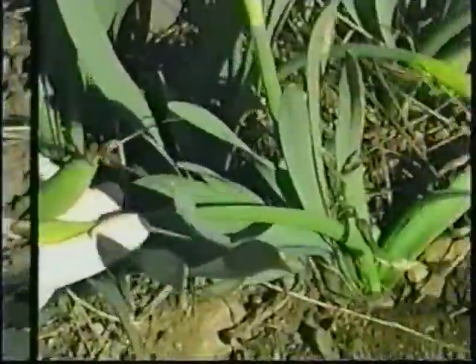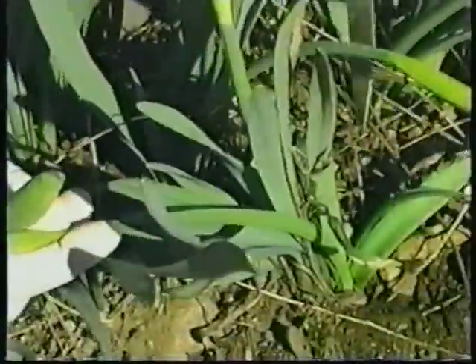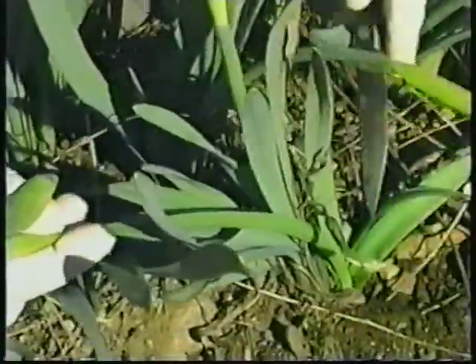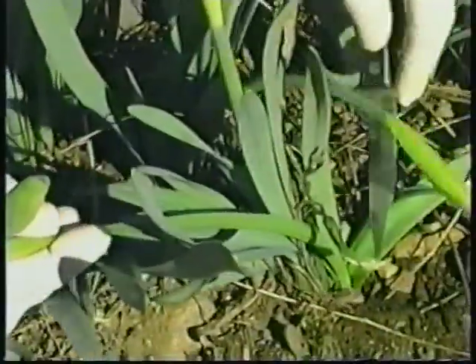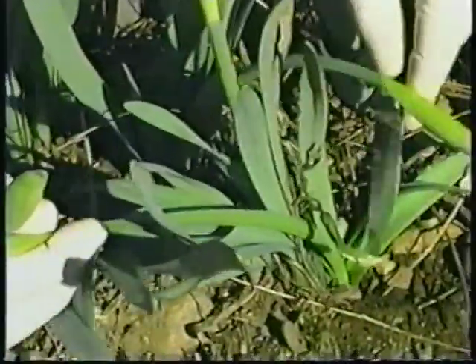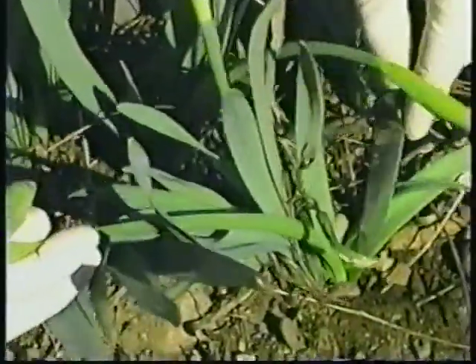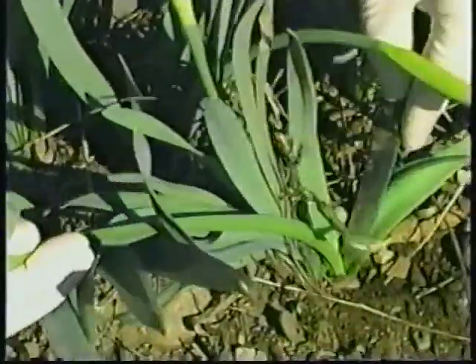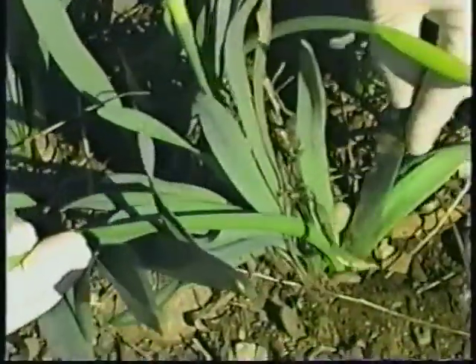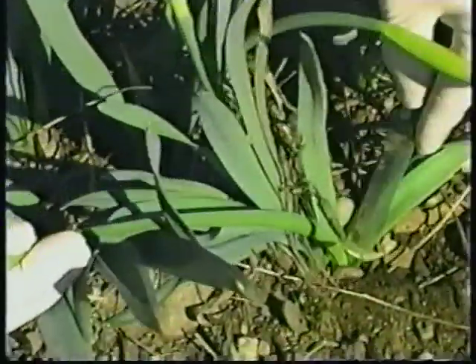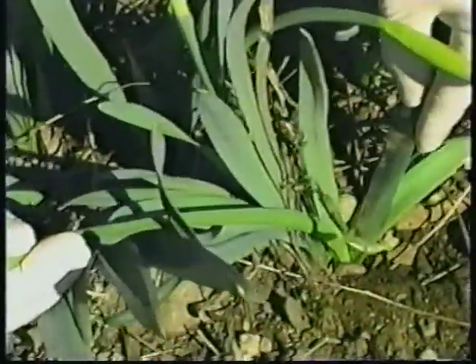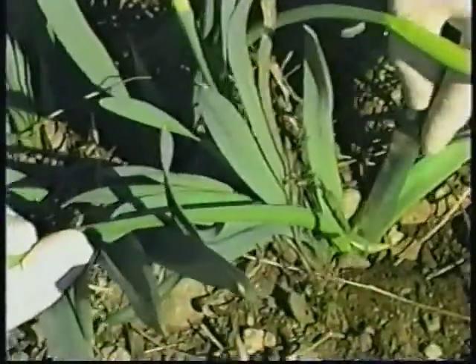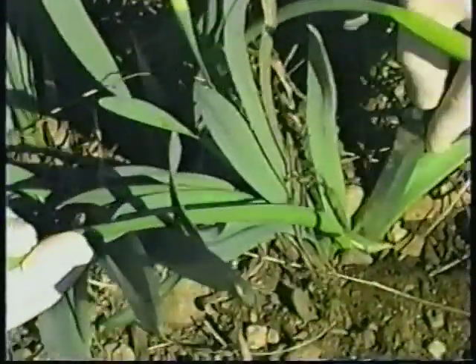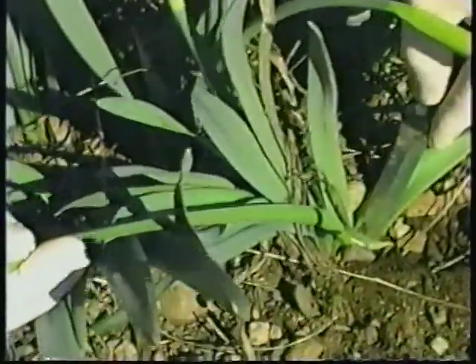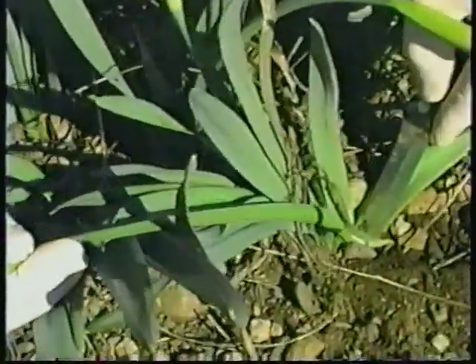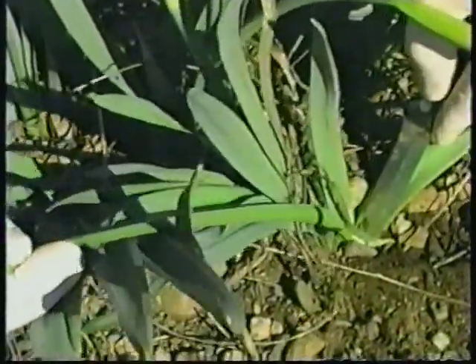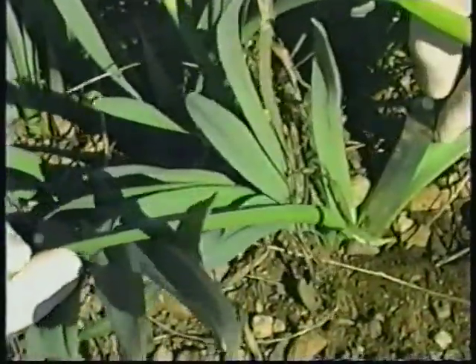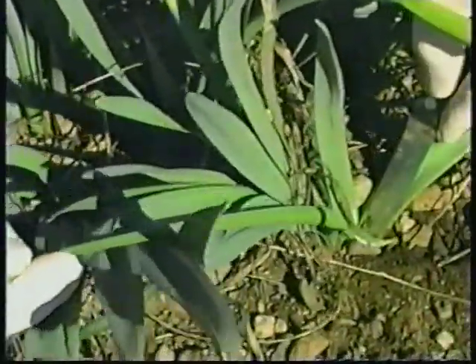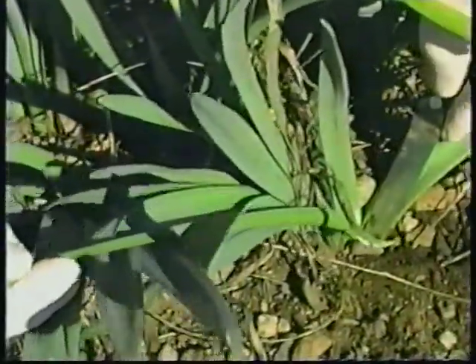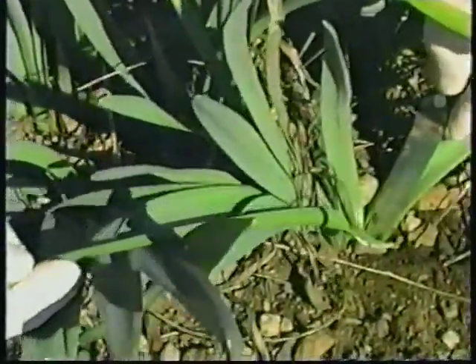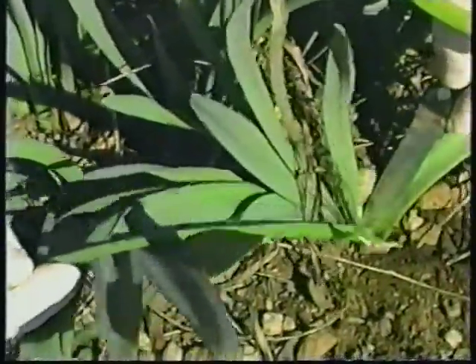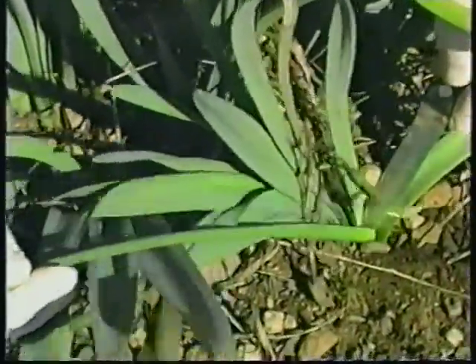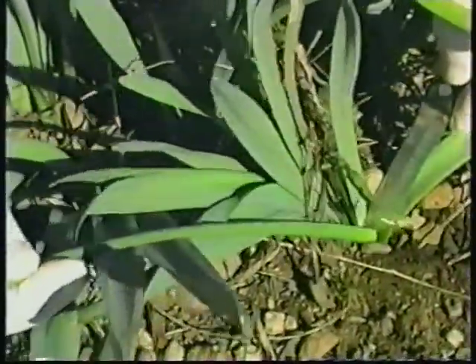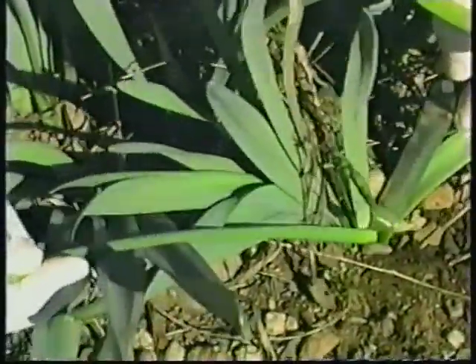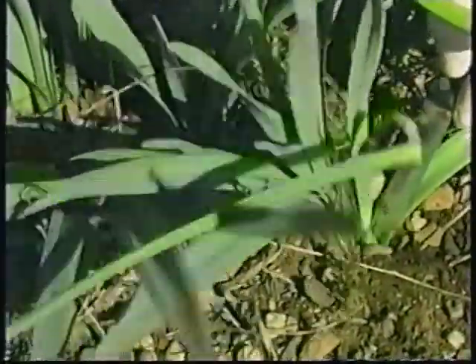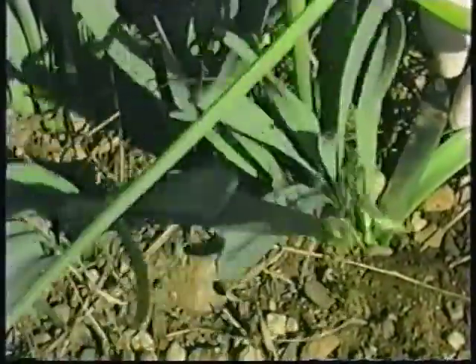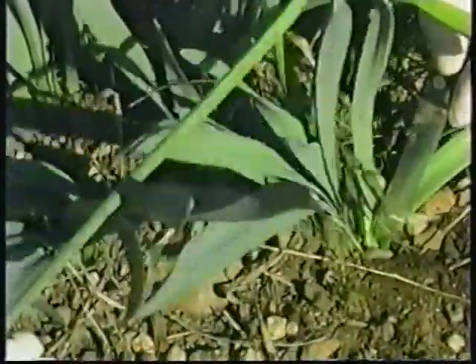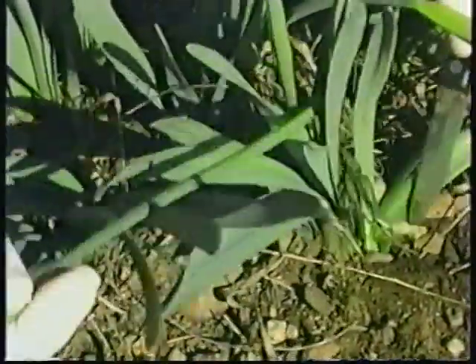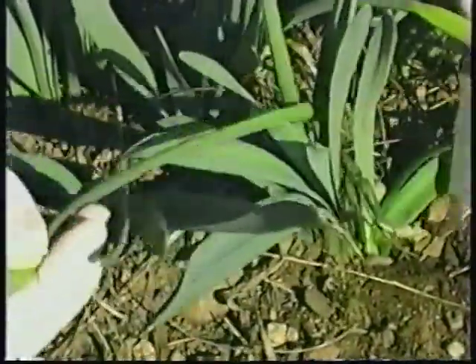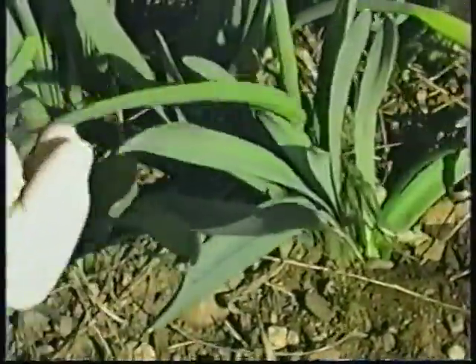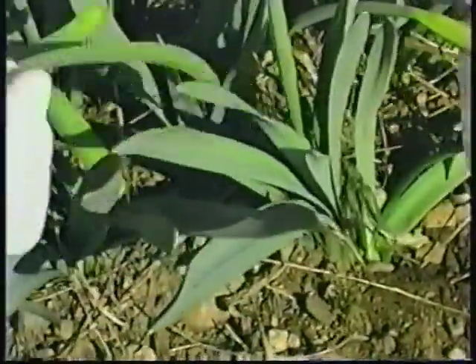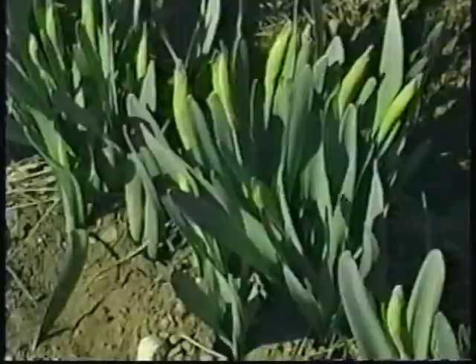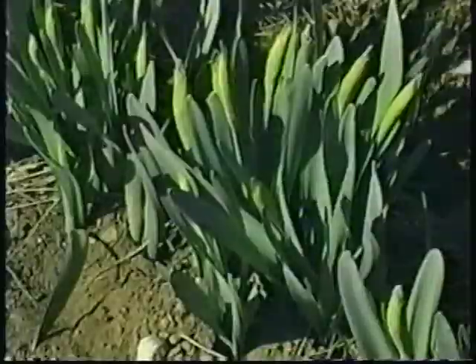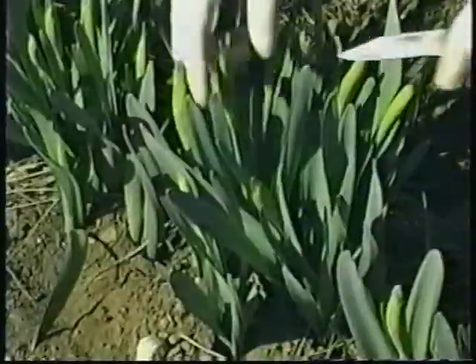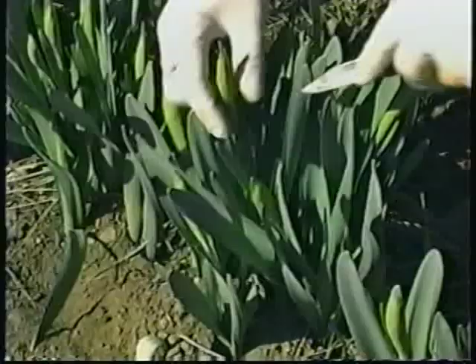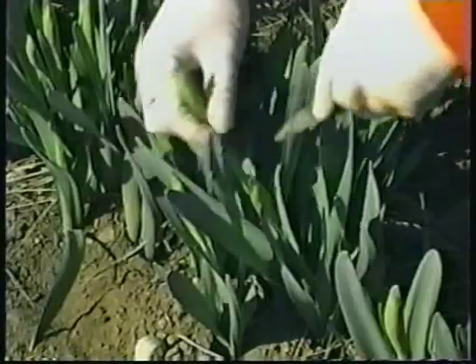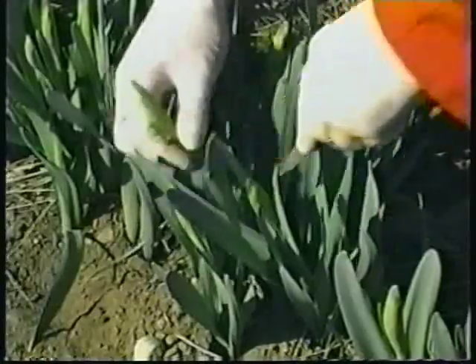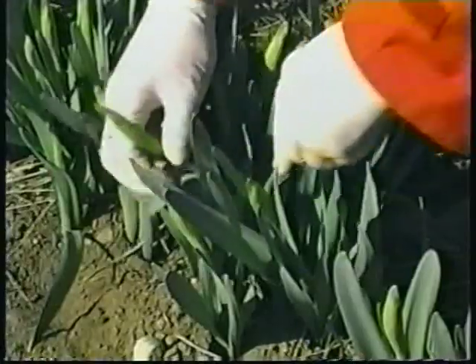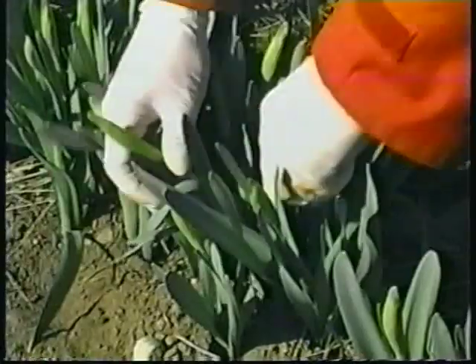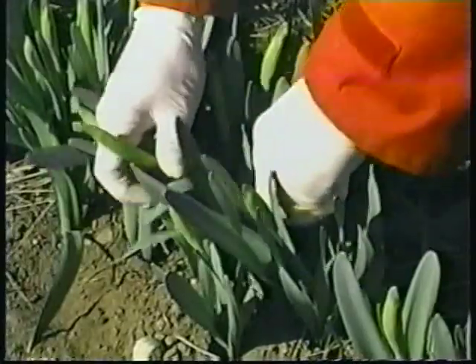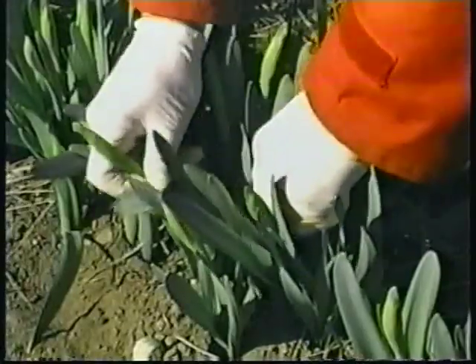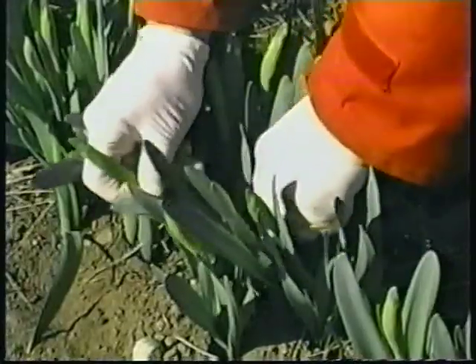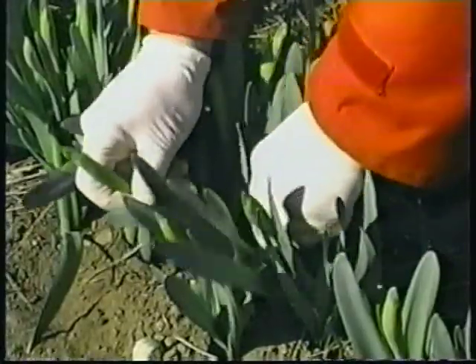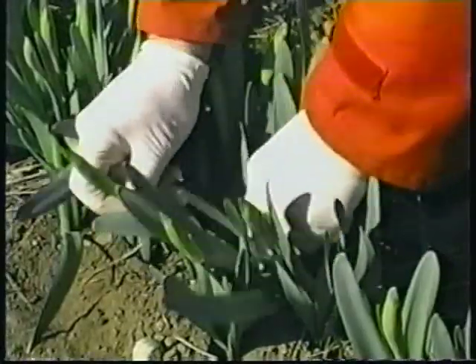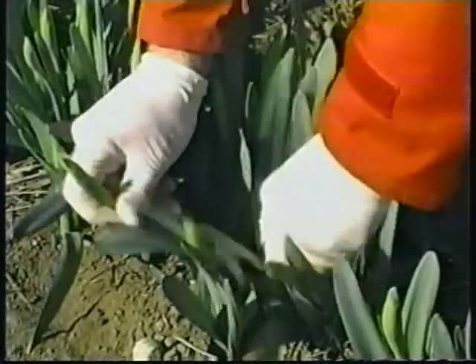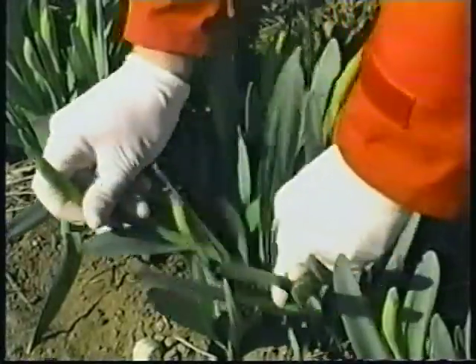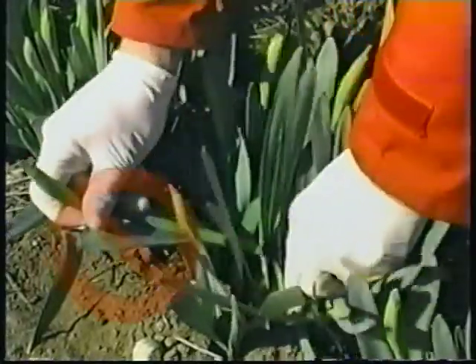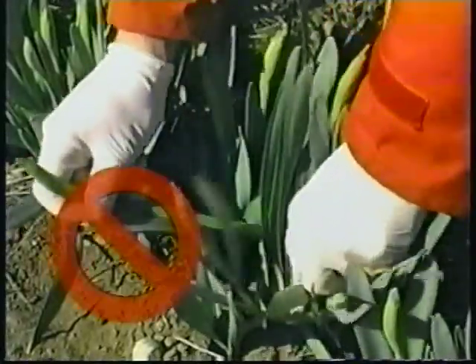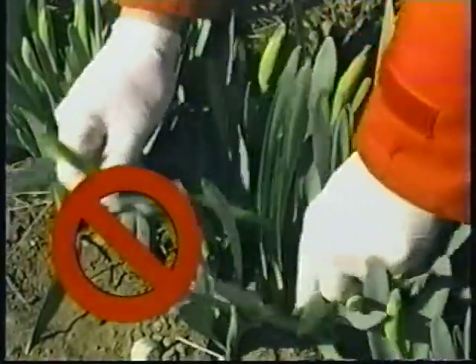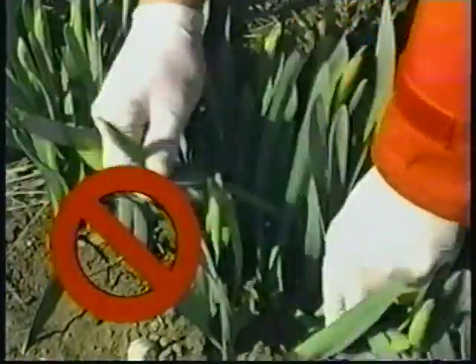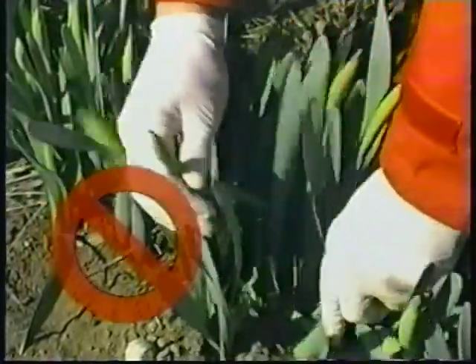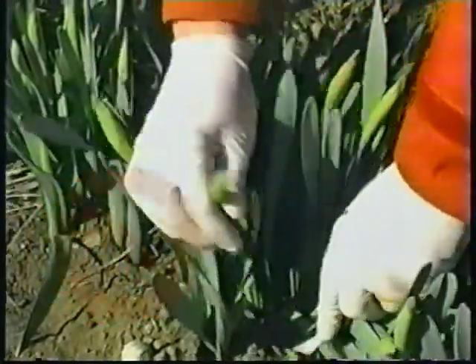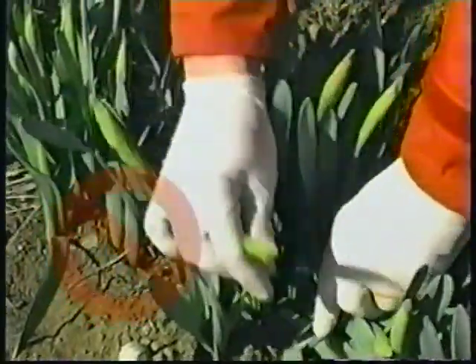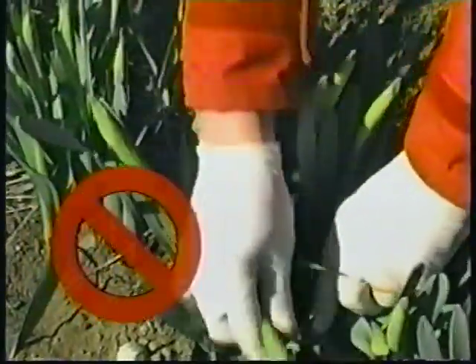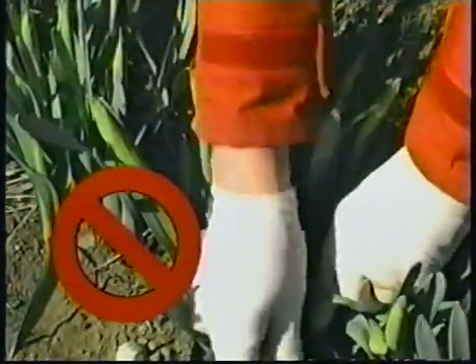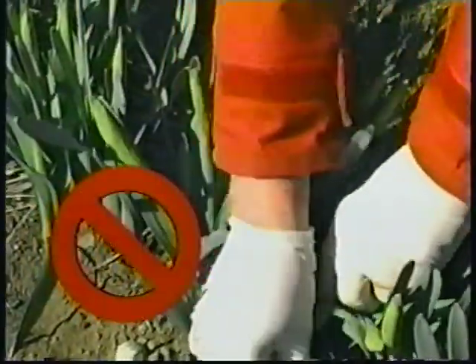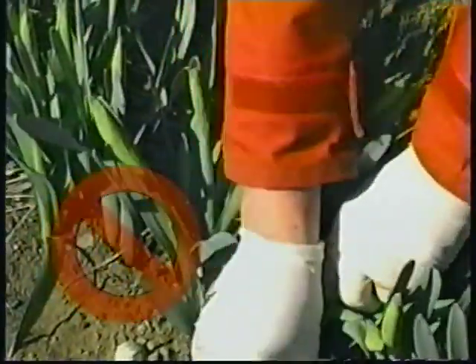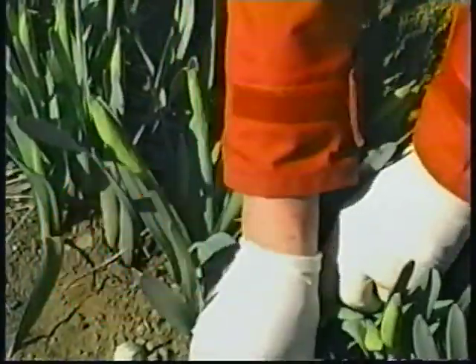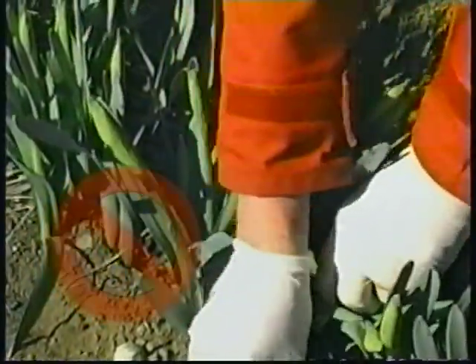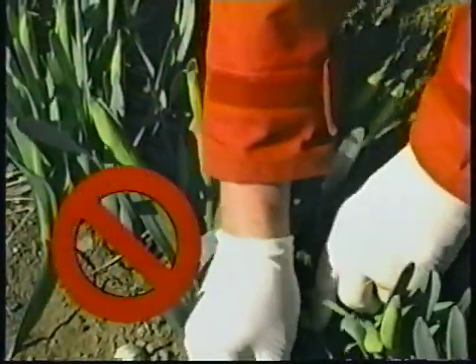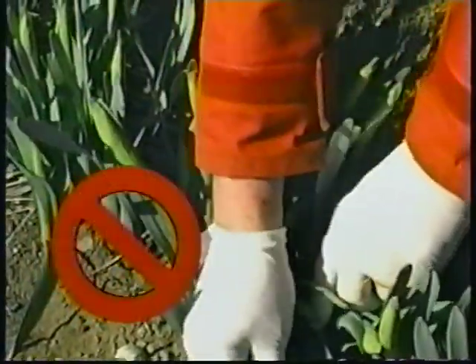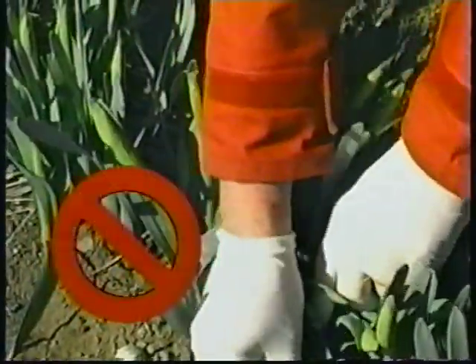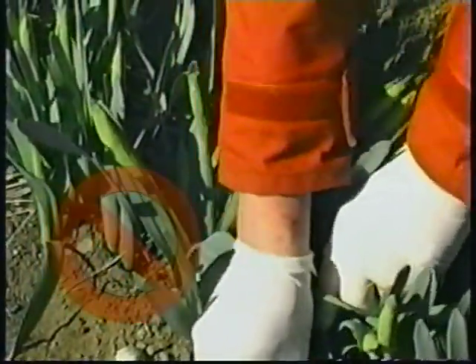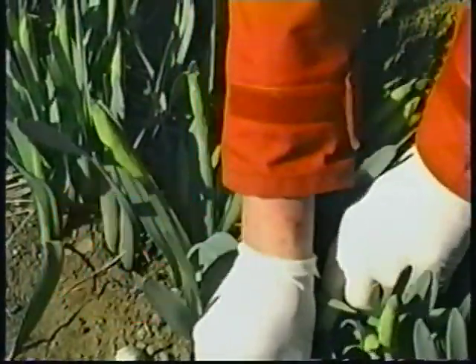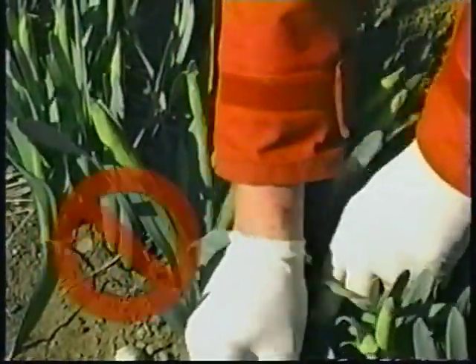Cut at the bottom of the stem. Cut only the stem — do not cut the leaves of the plant like this.